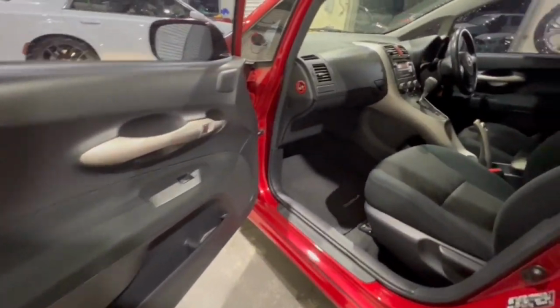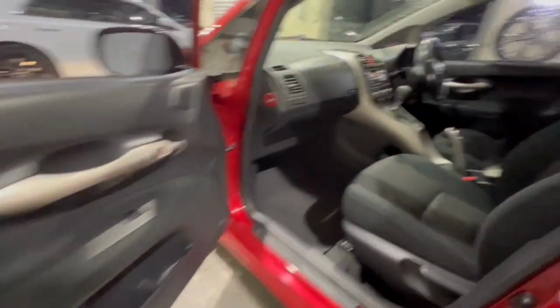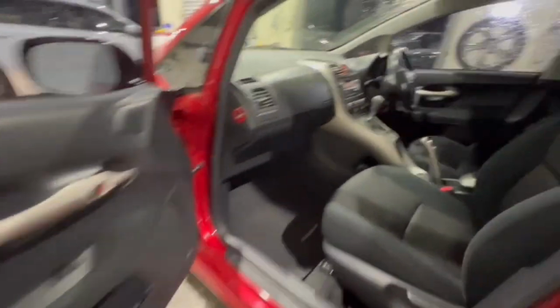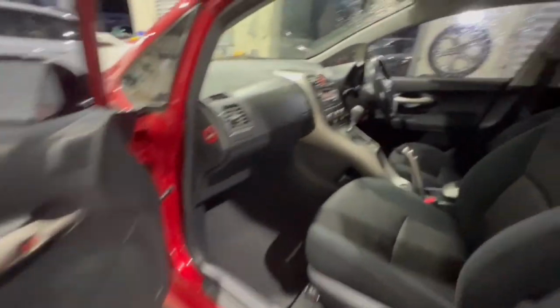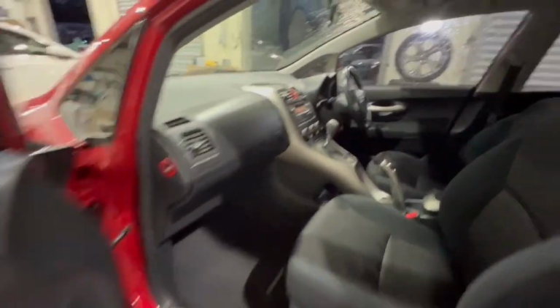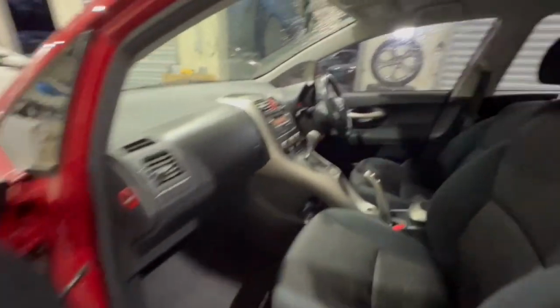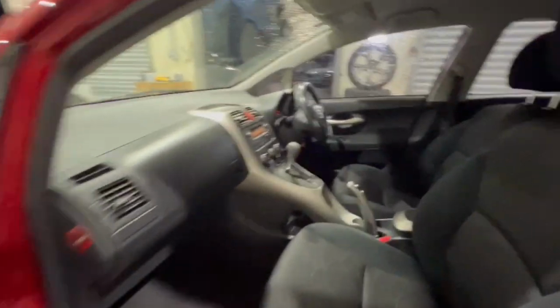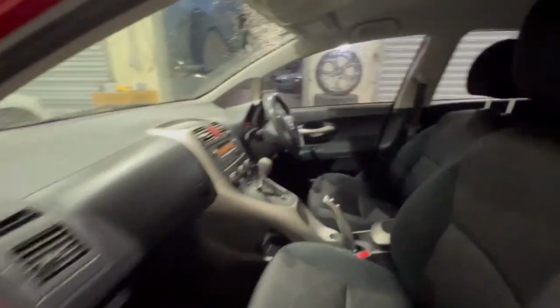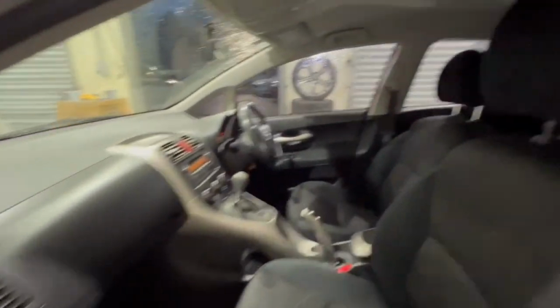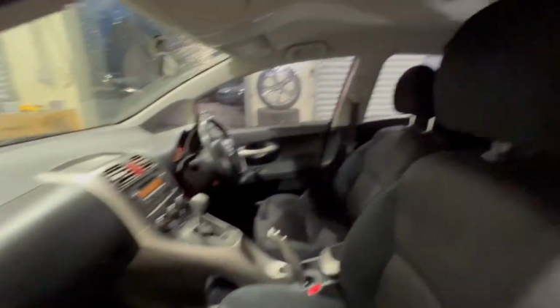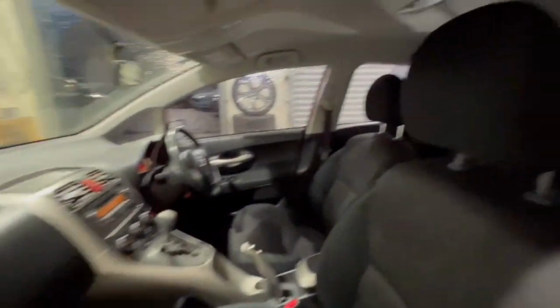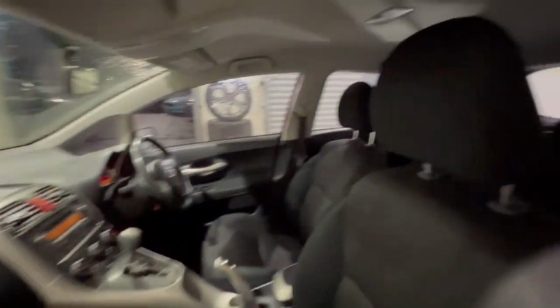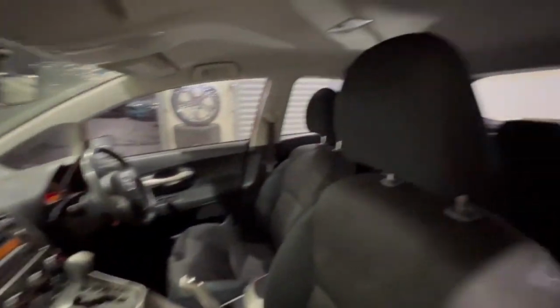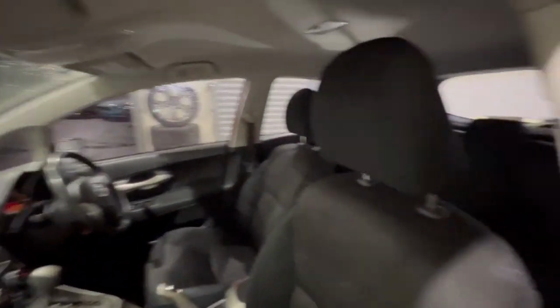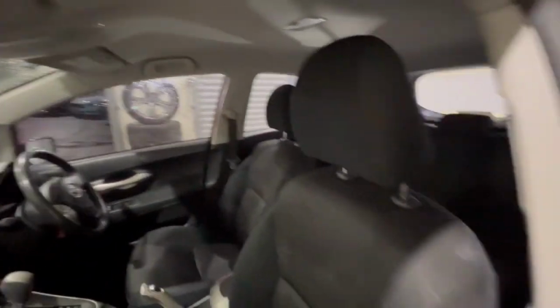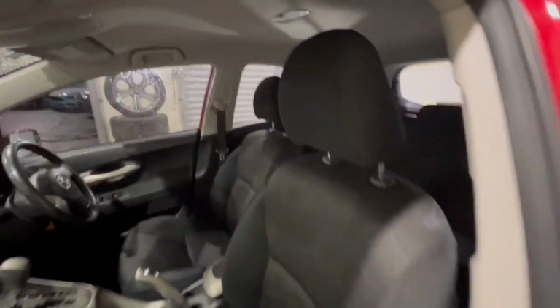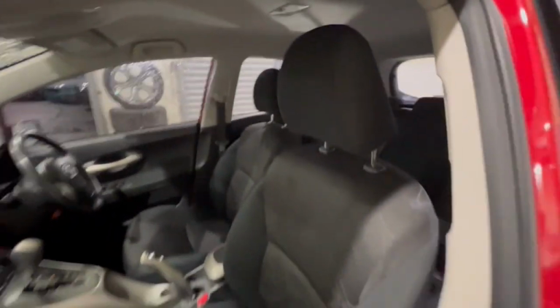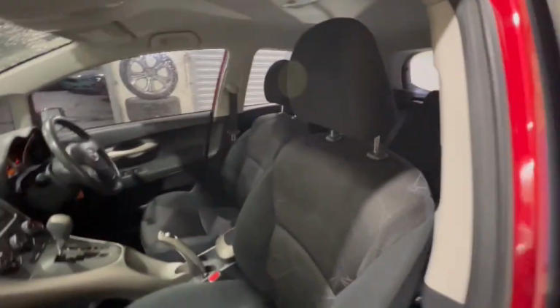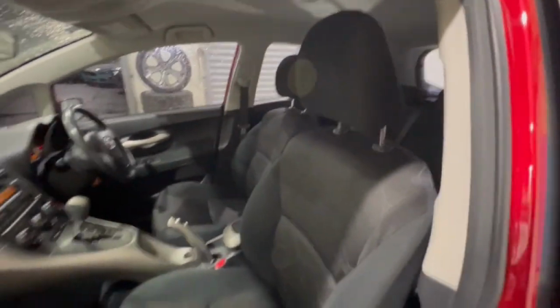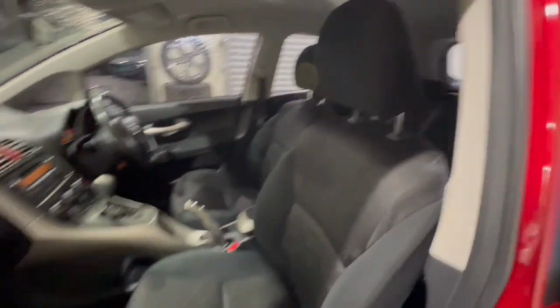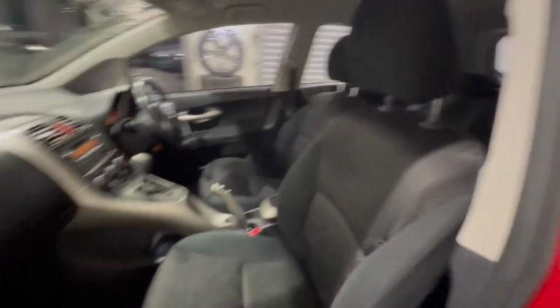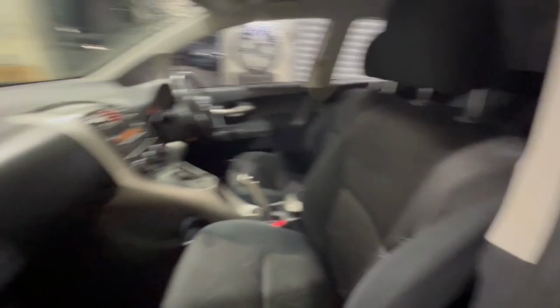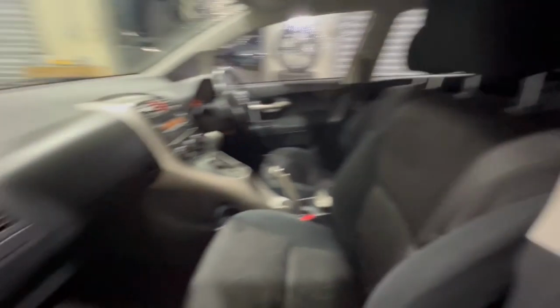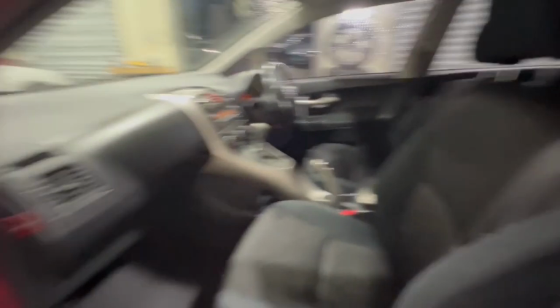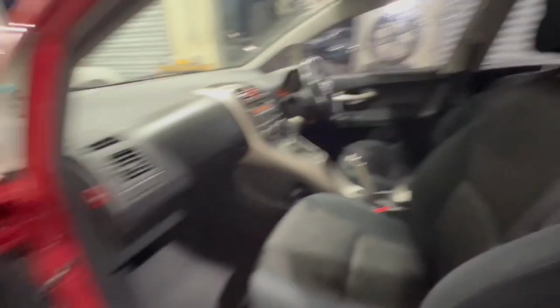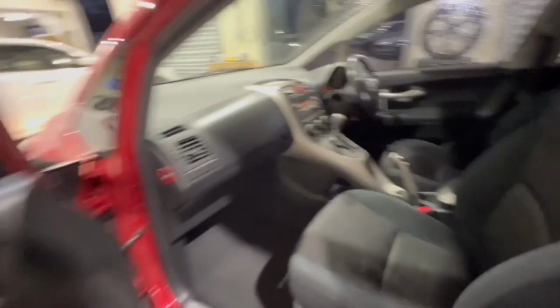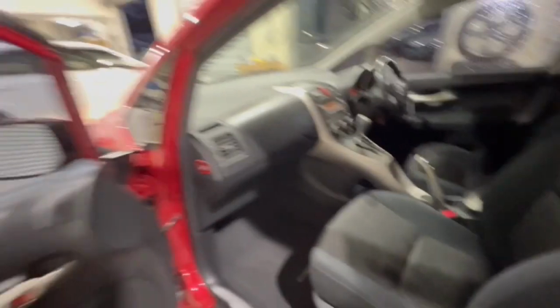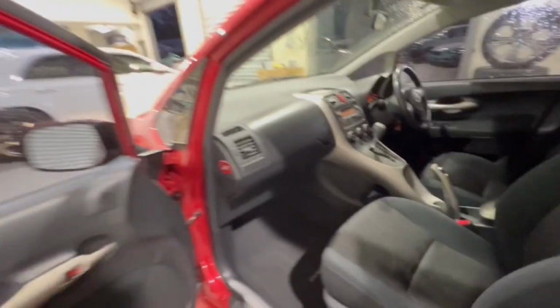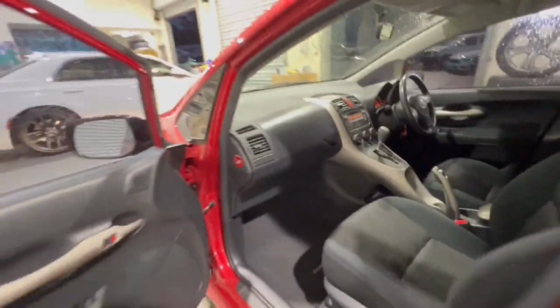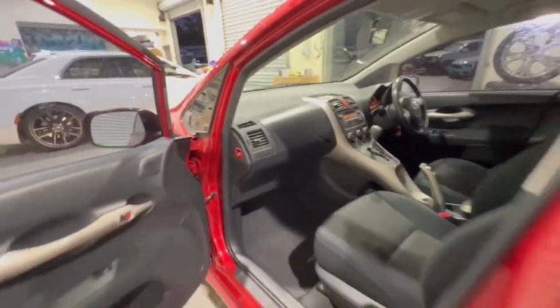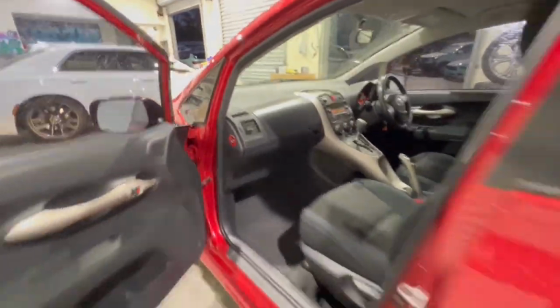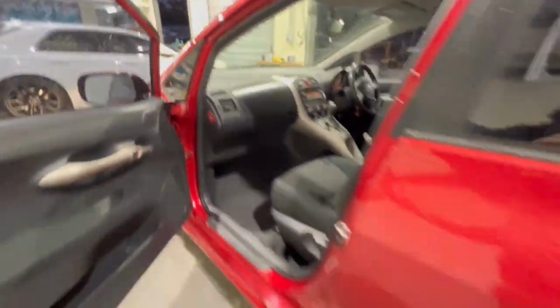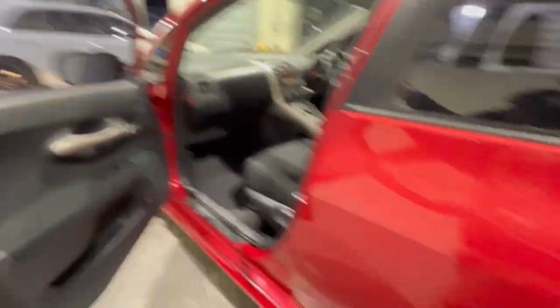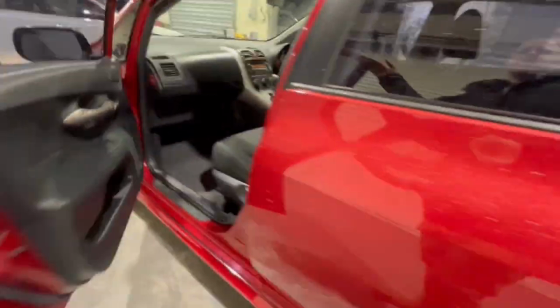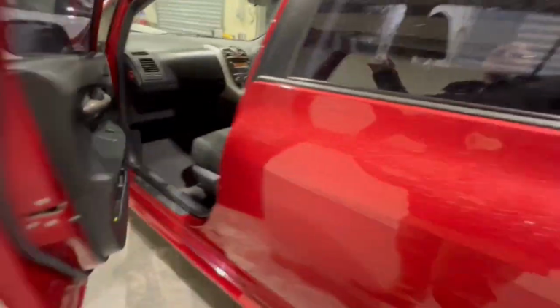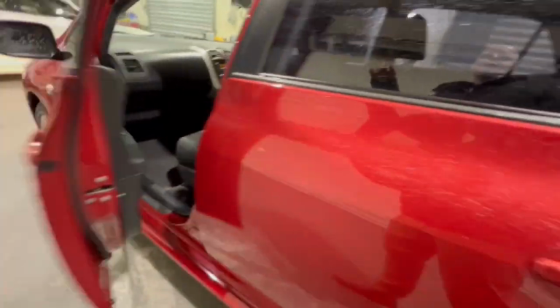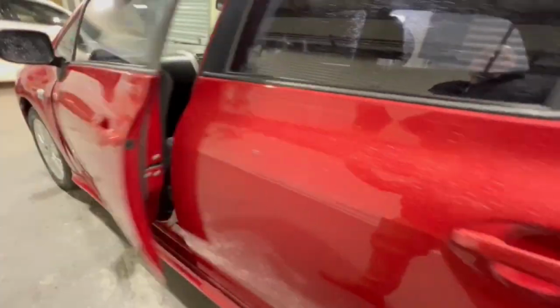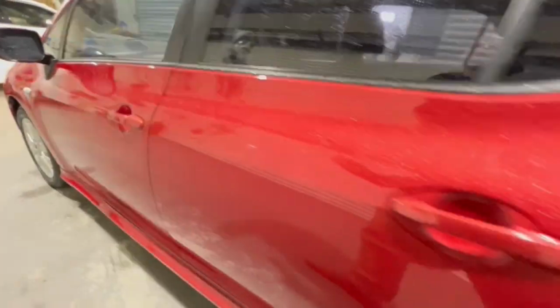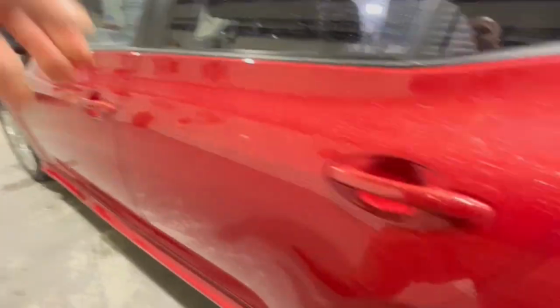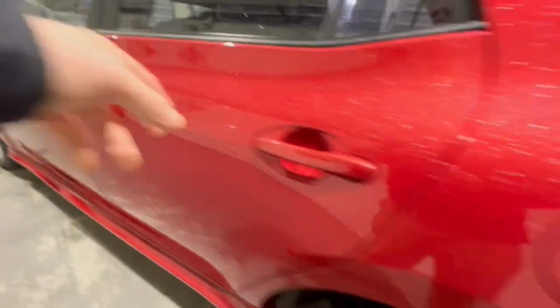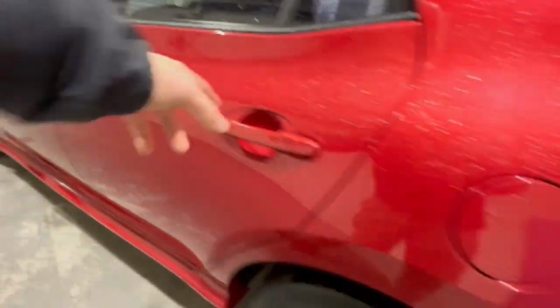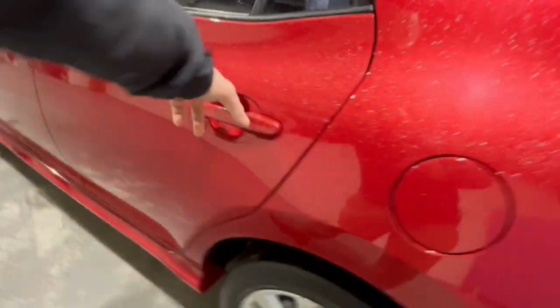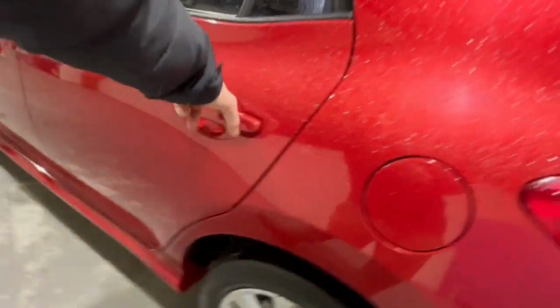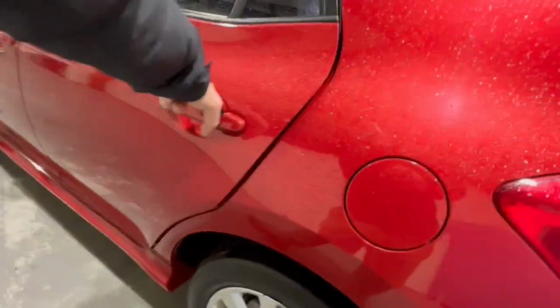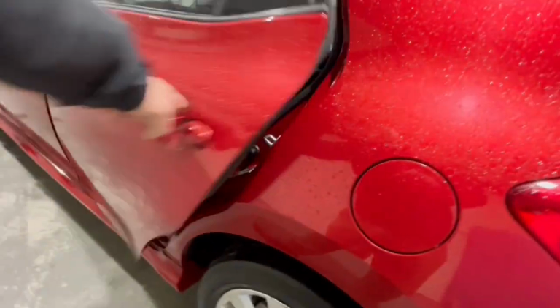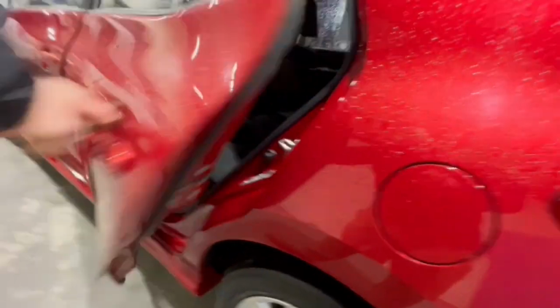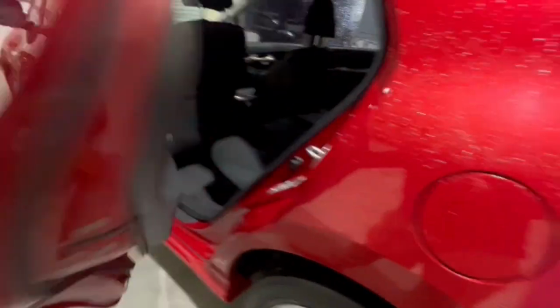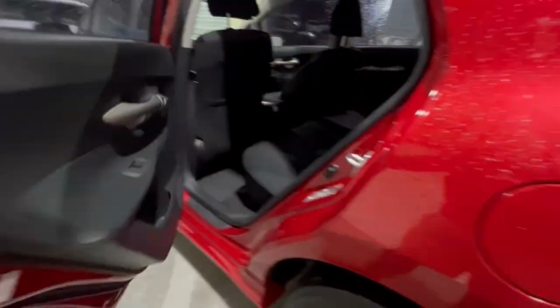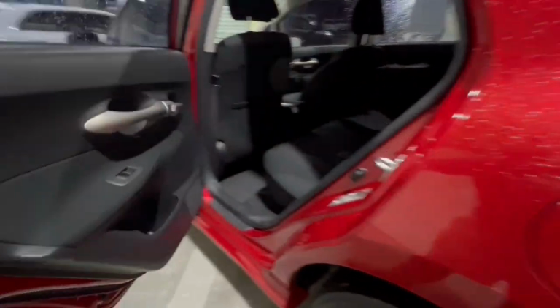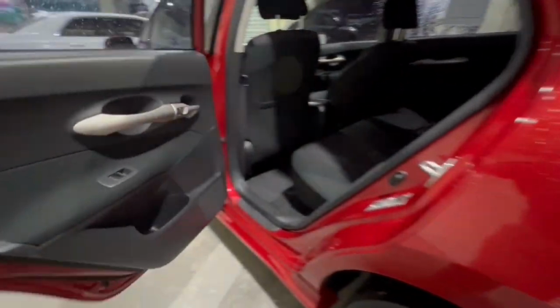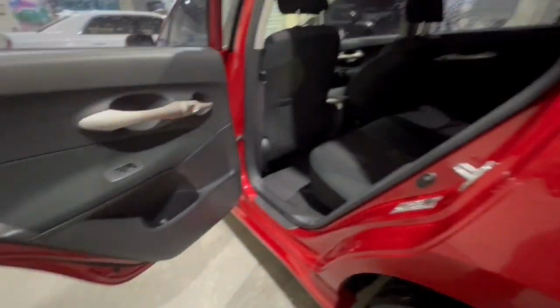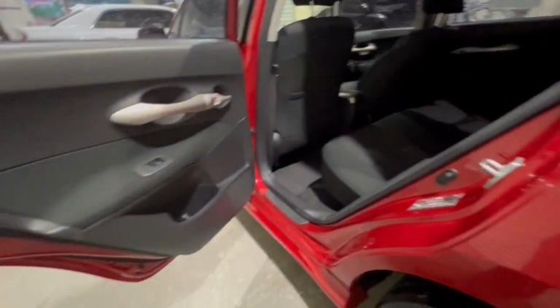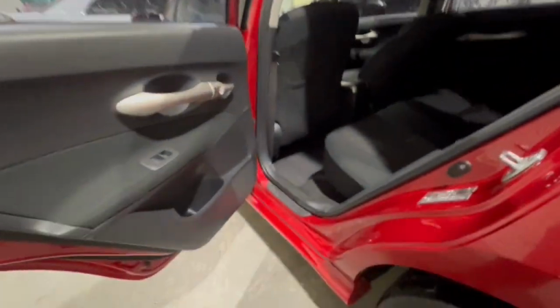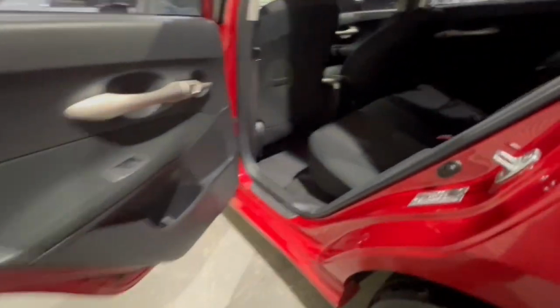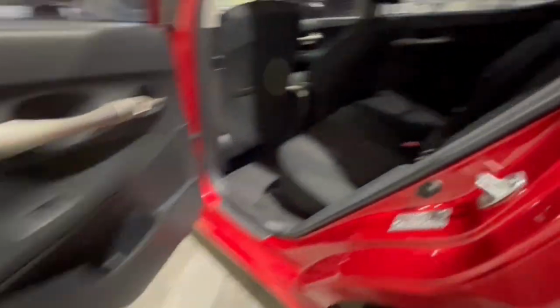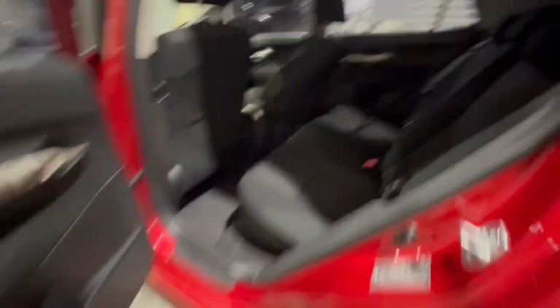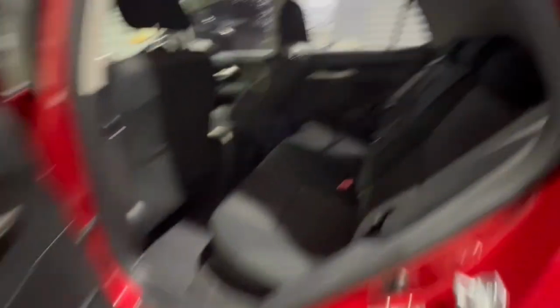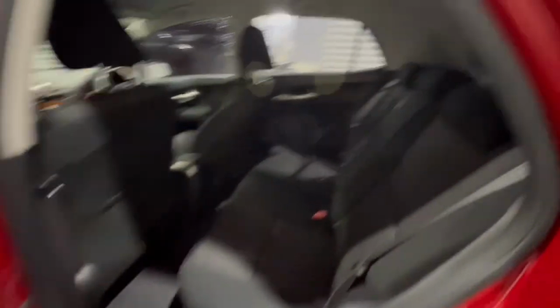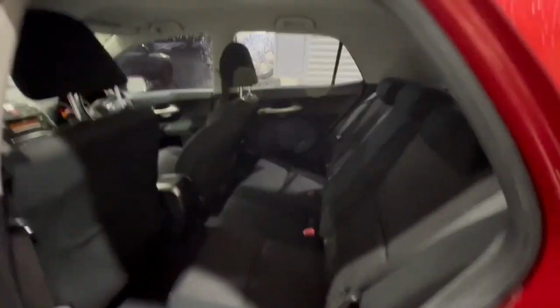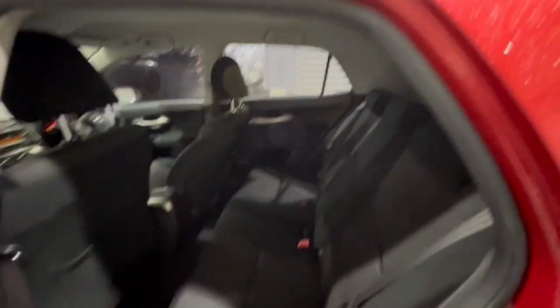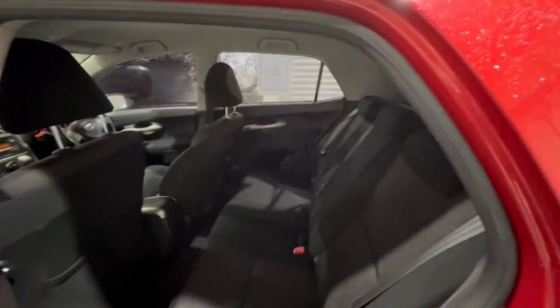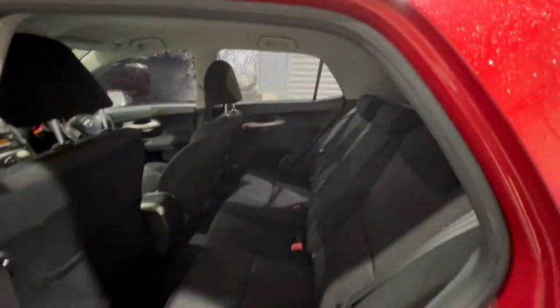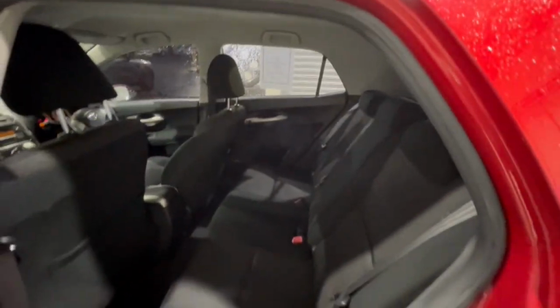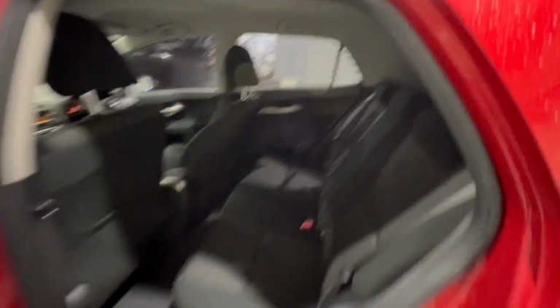Full electrics as well, cloth trim, which is in great condition with floor mats as well. Coming through in the back of the vehicle, that cloth trim continues.